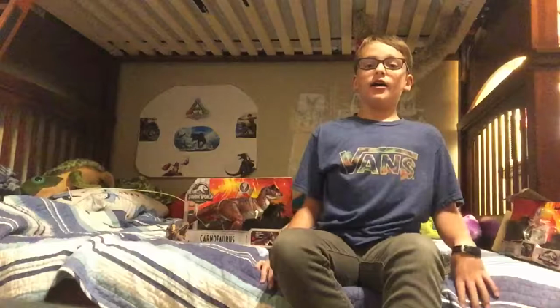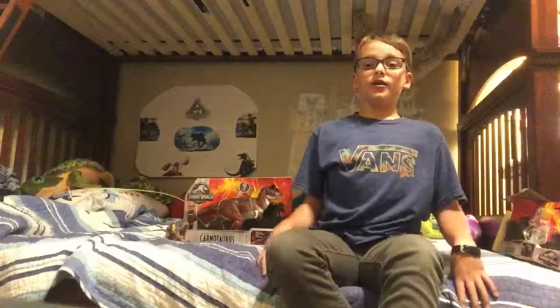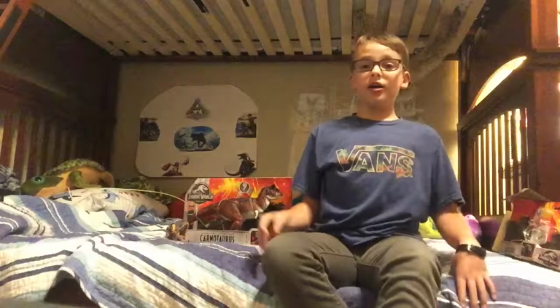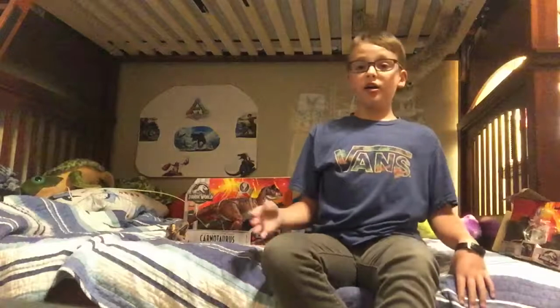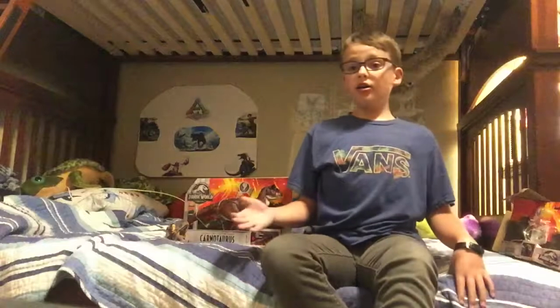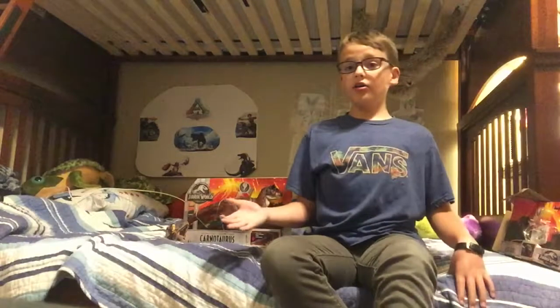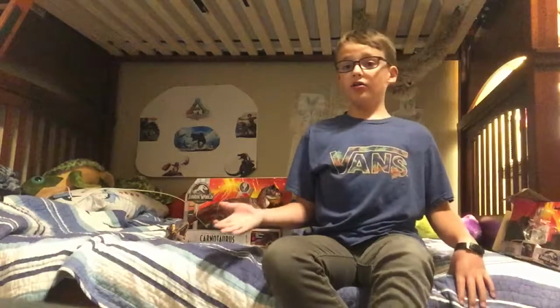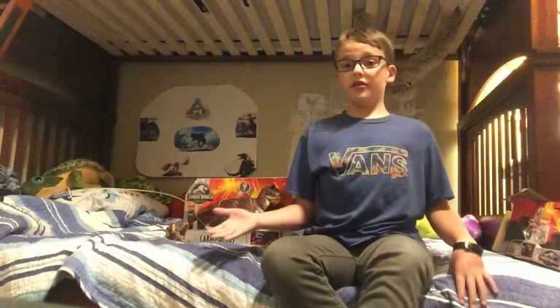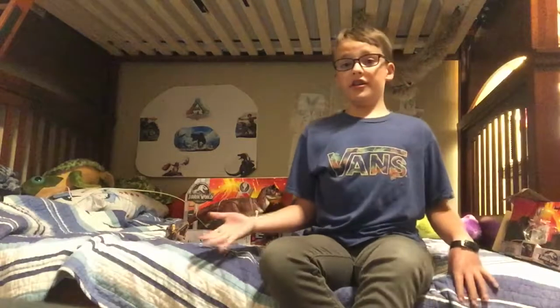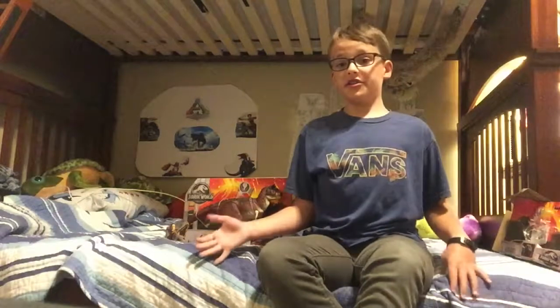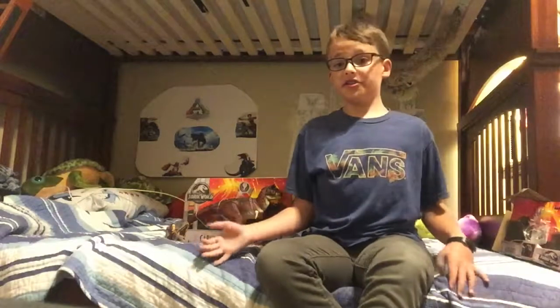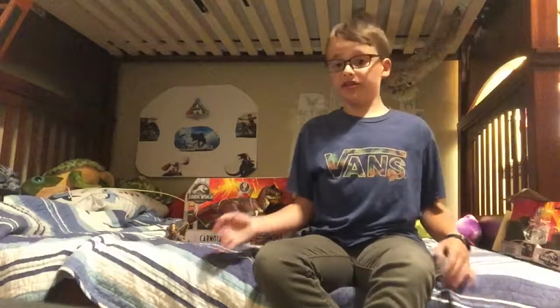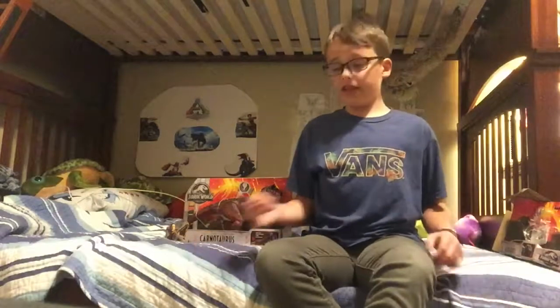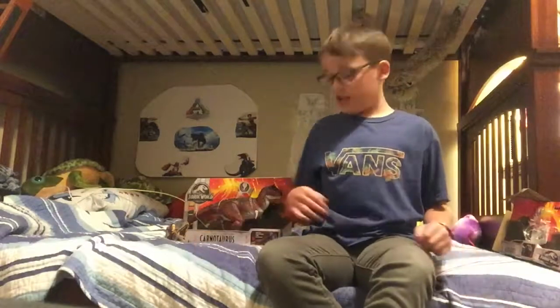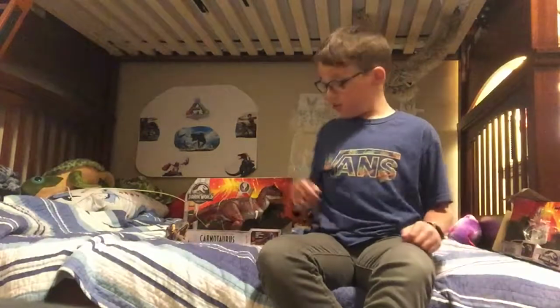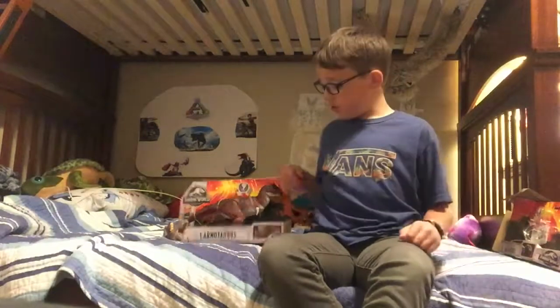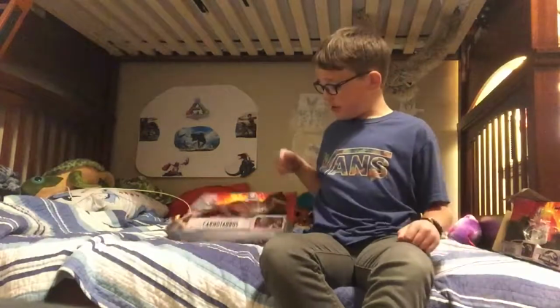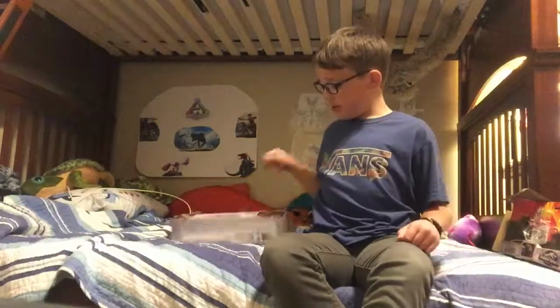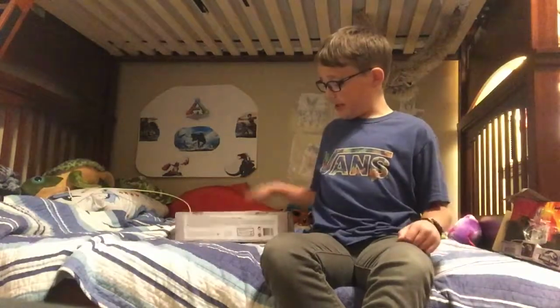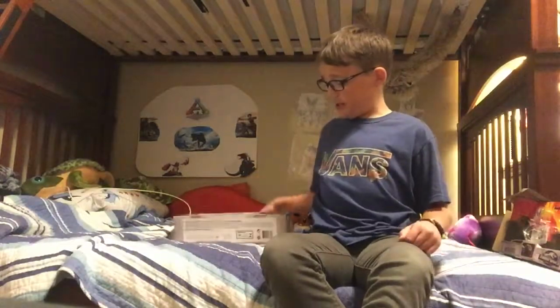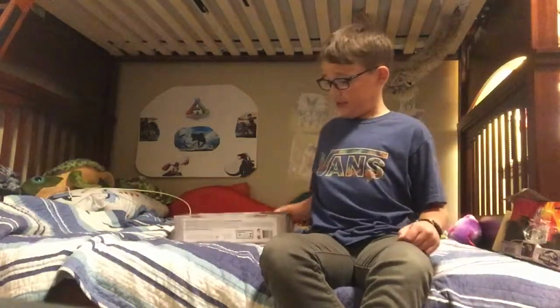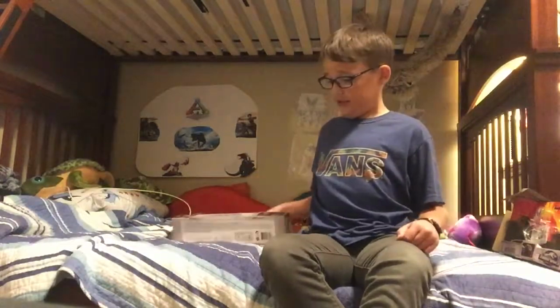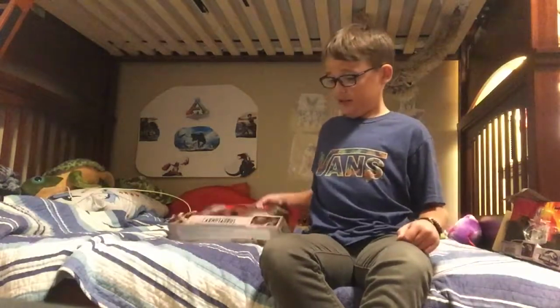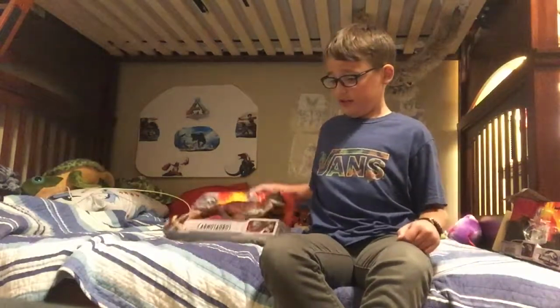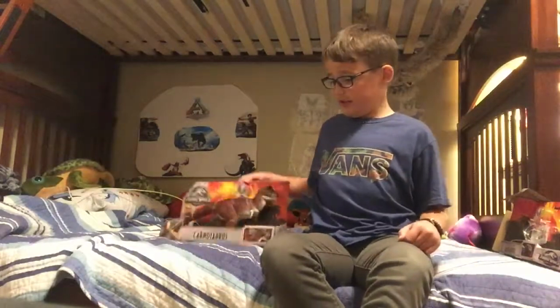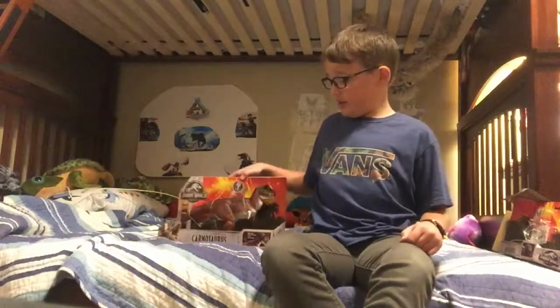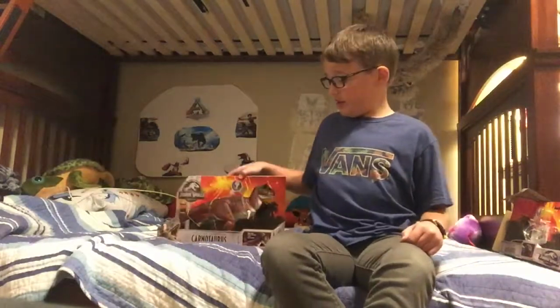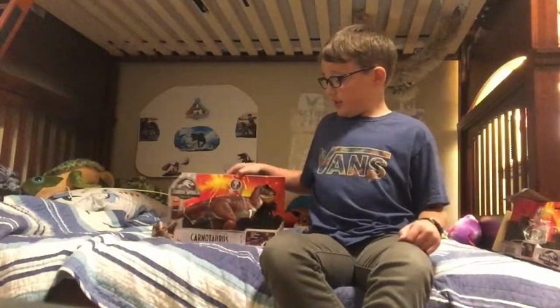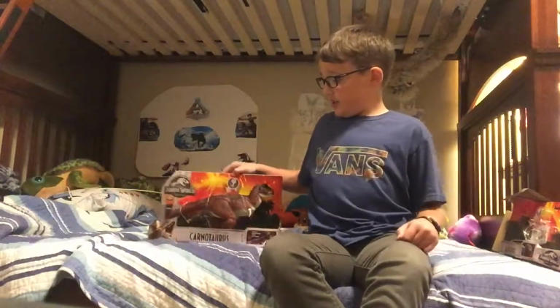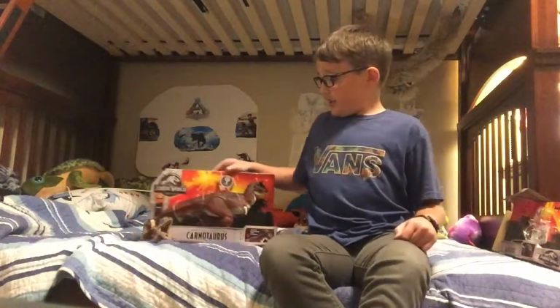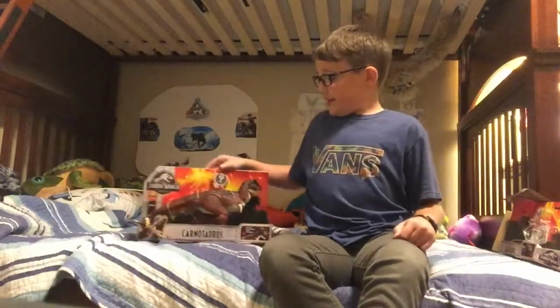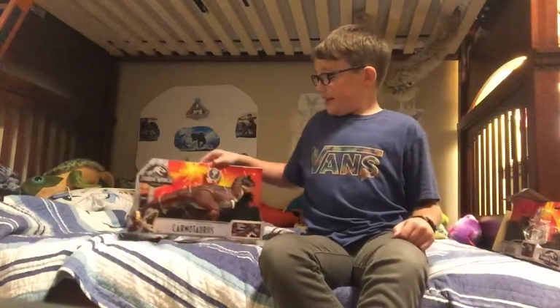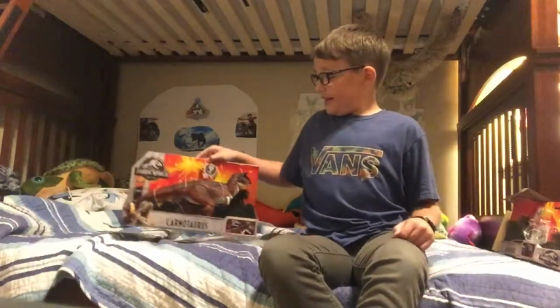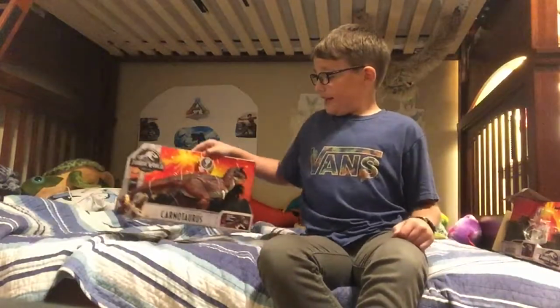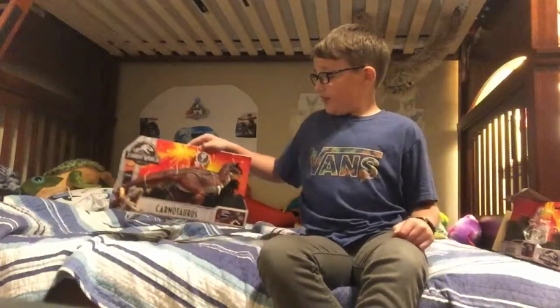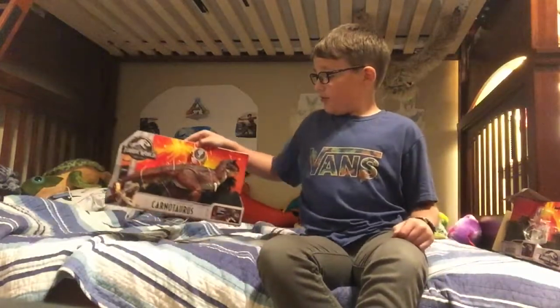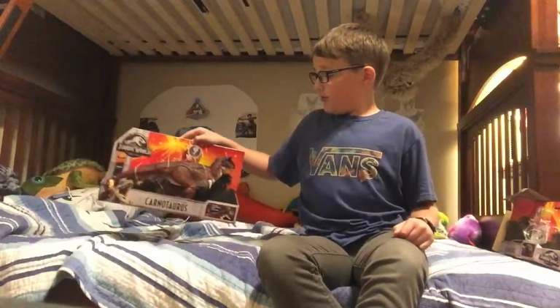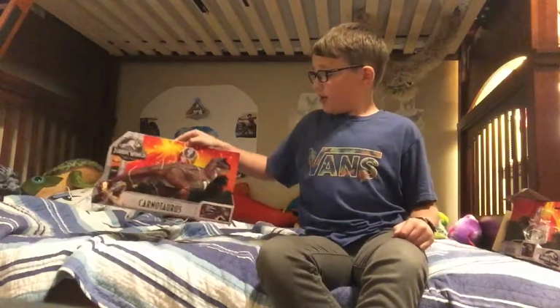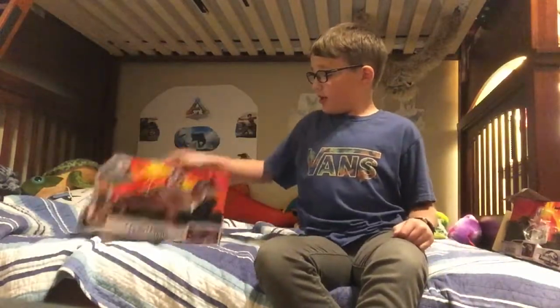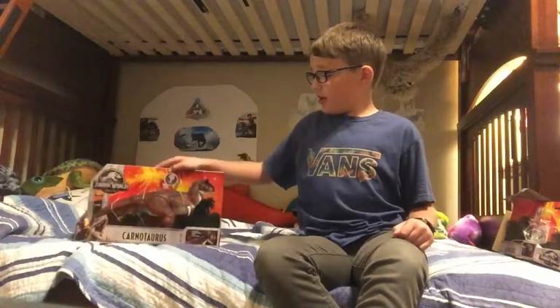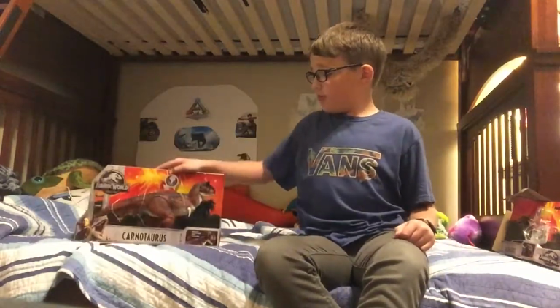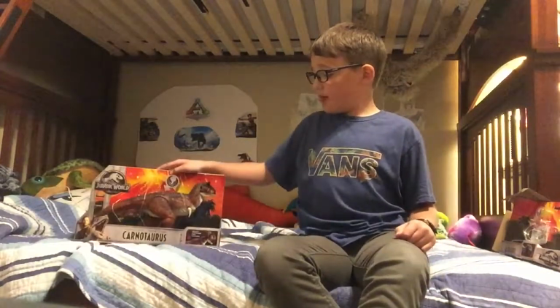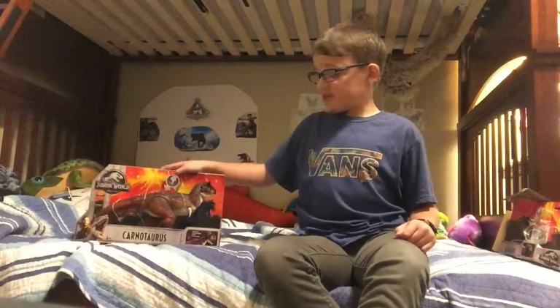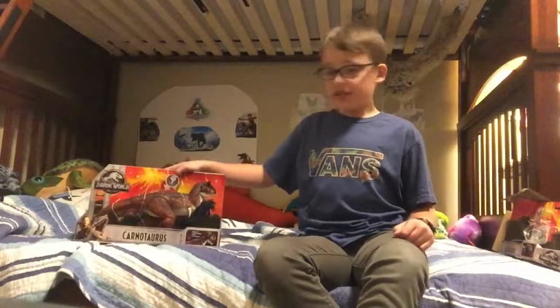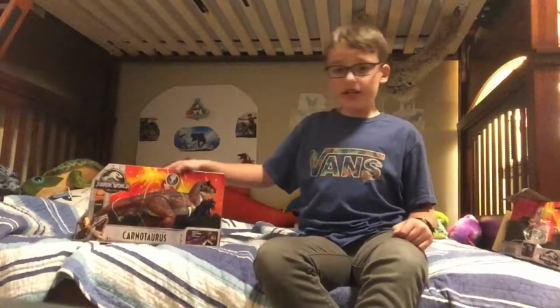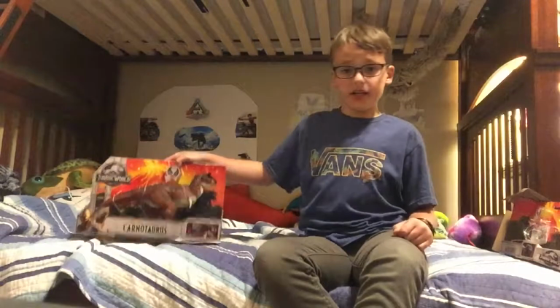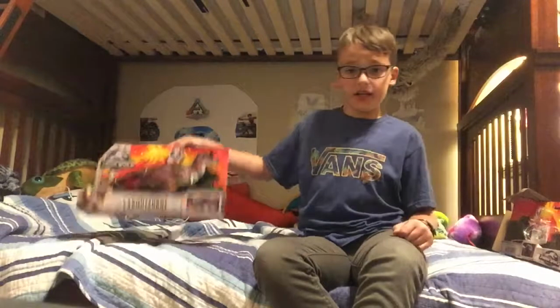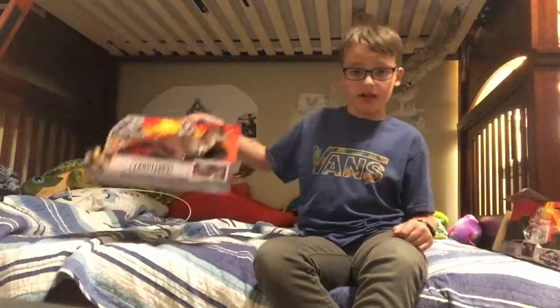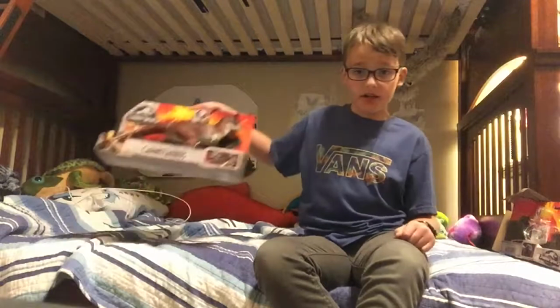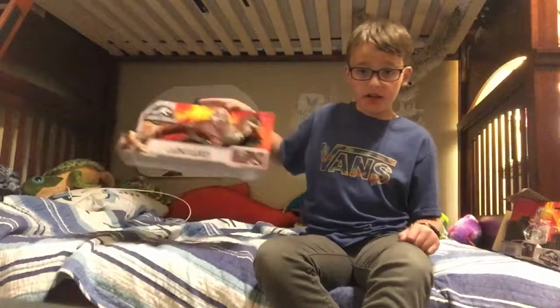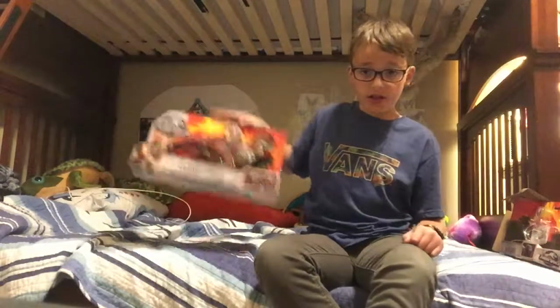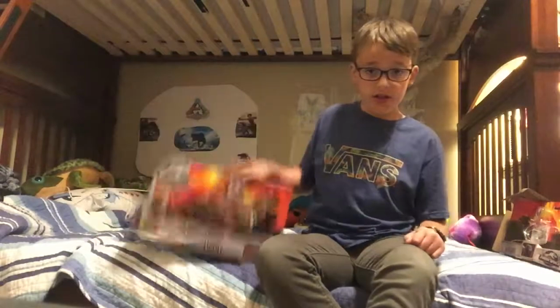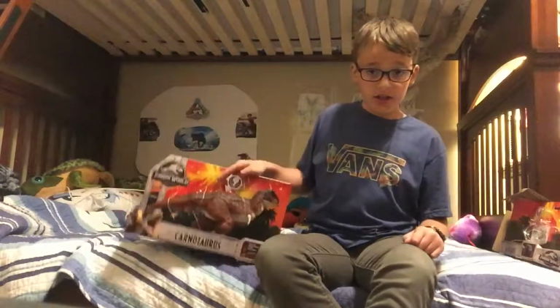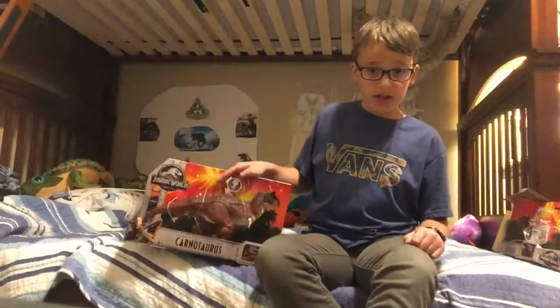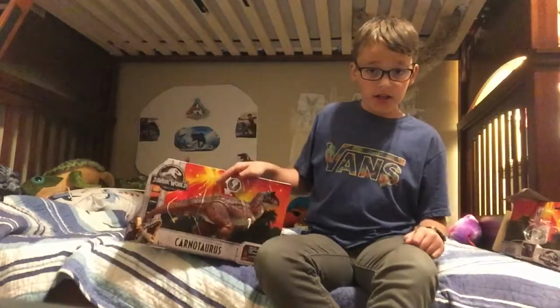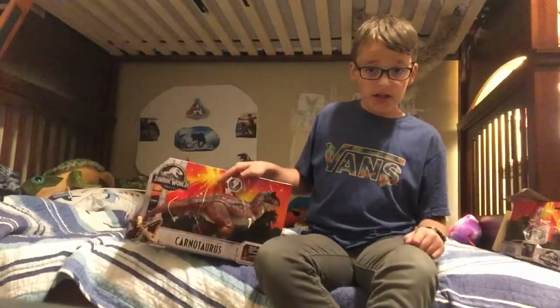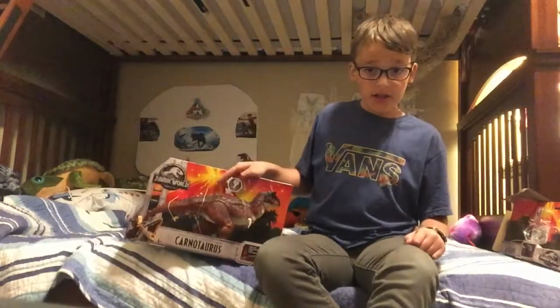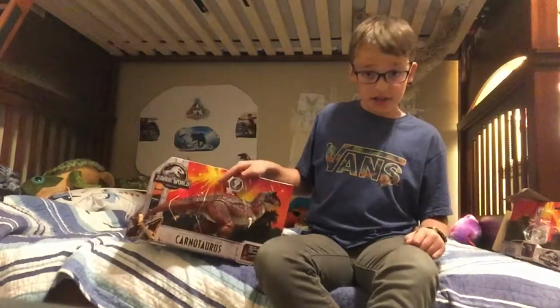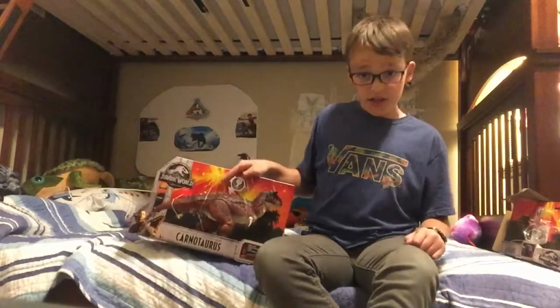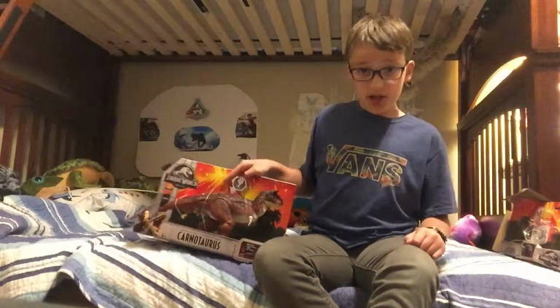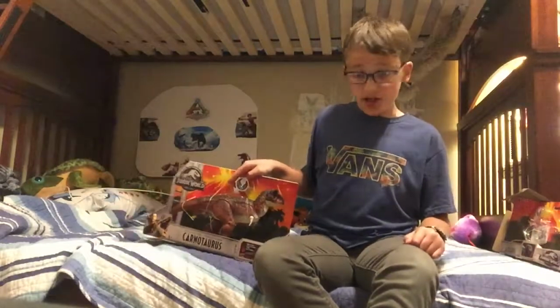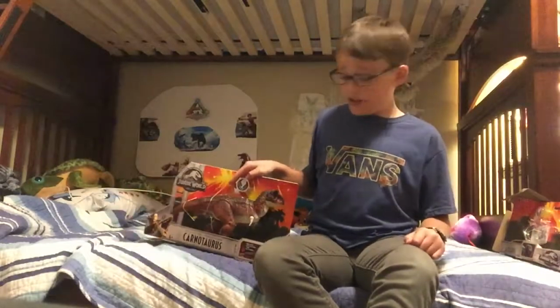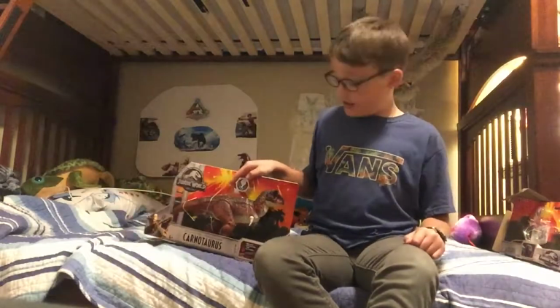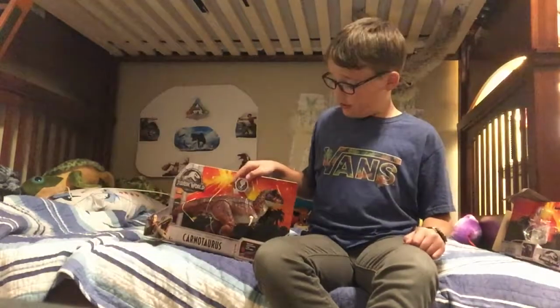Hello, this is Lanesworld again. And we are unboxing the Carno.